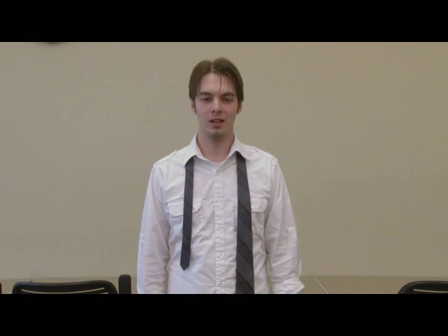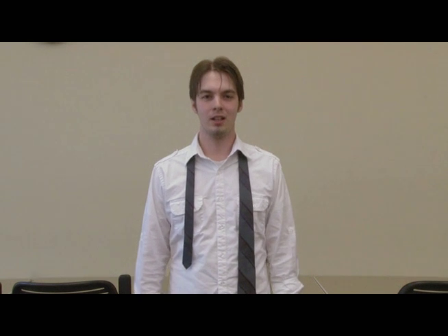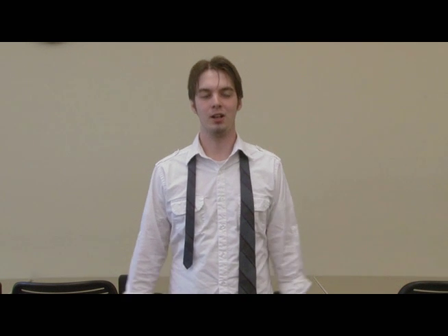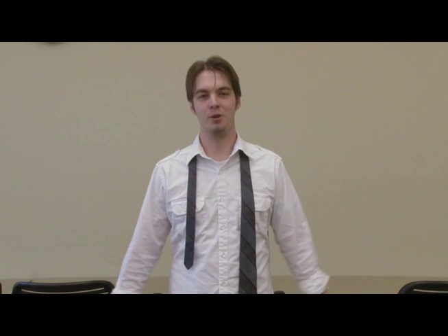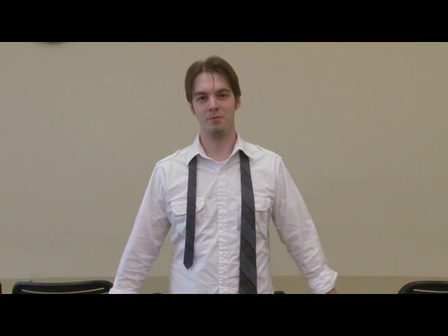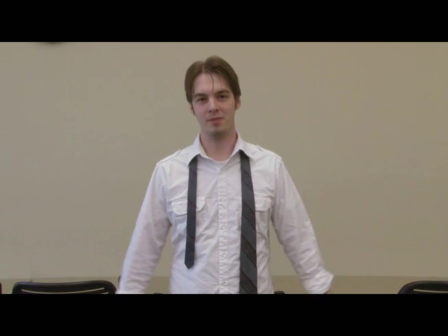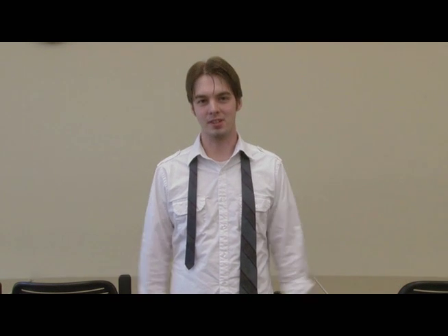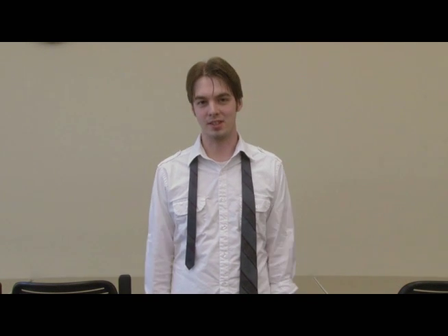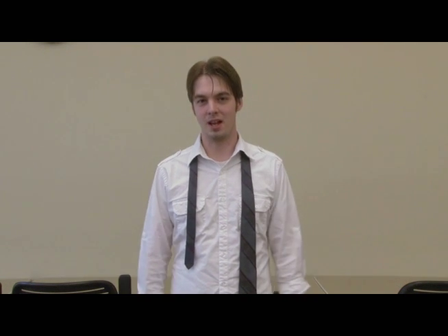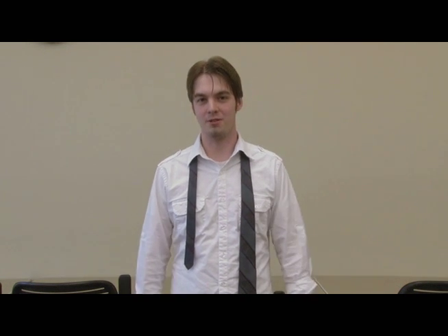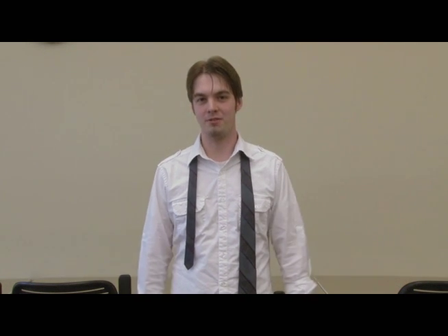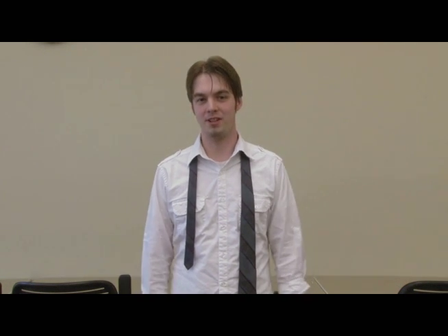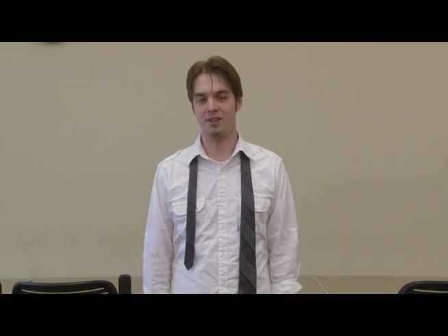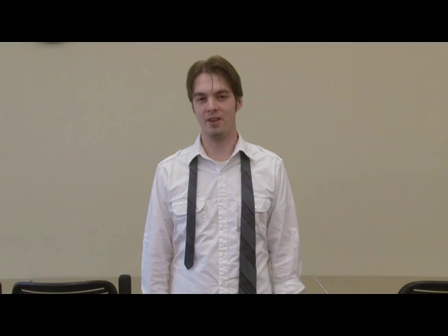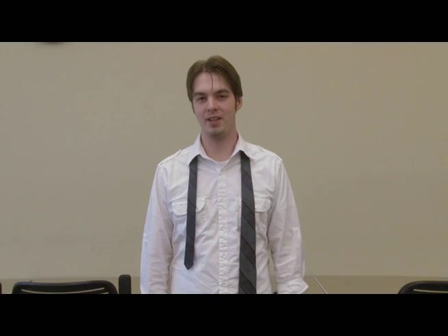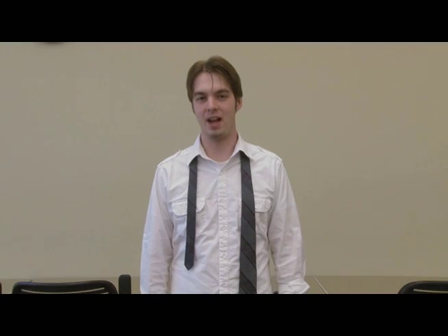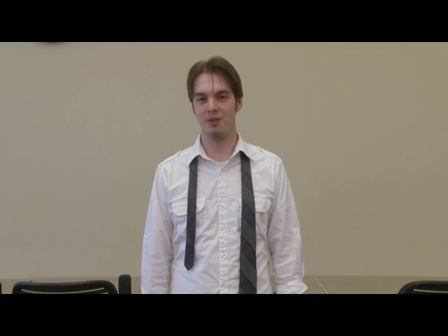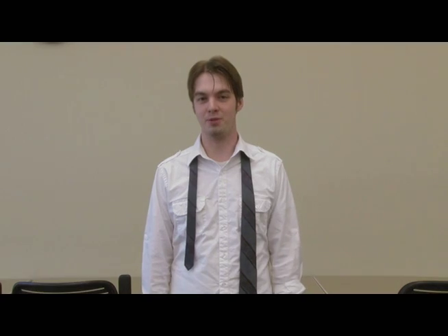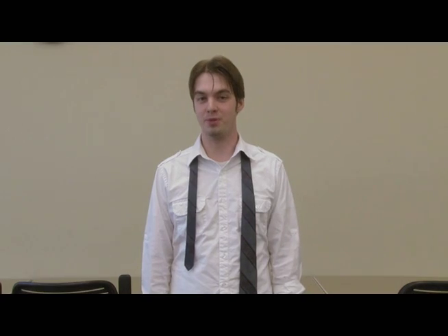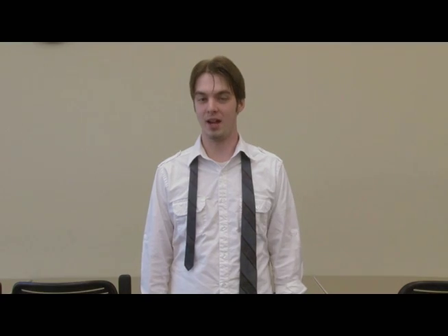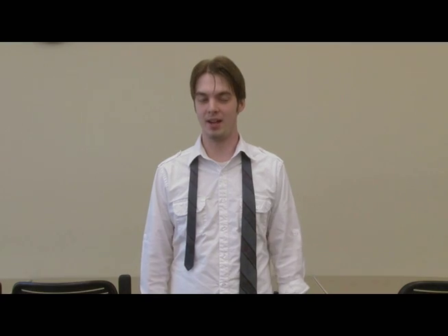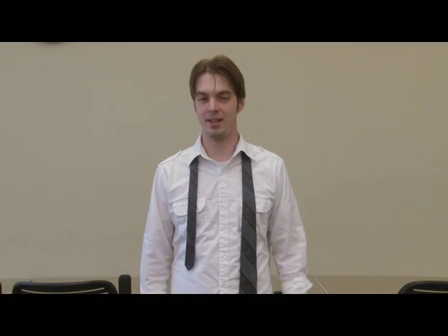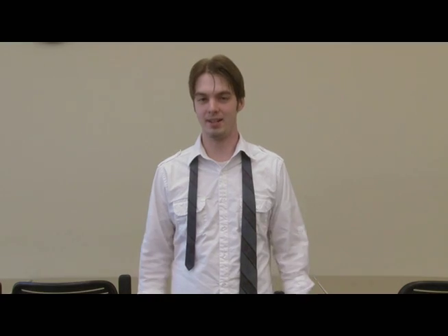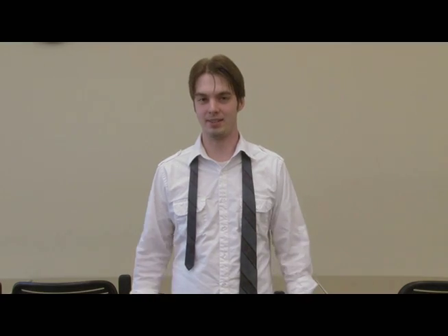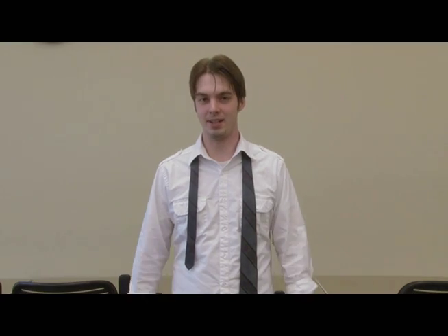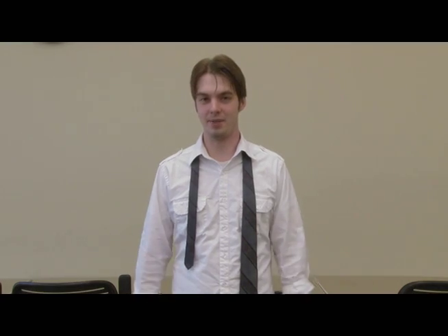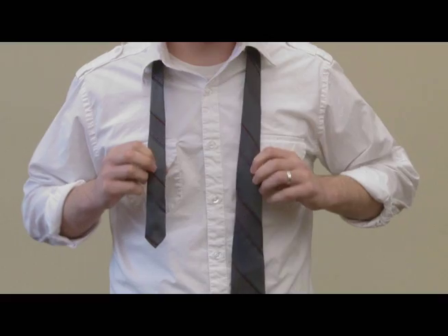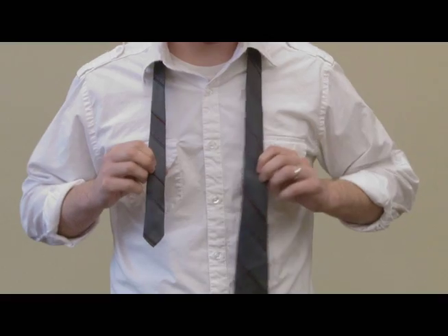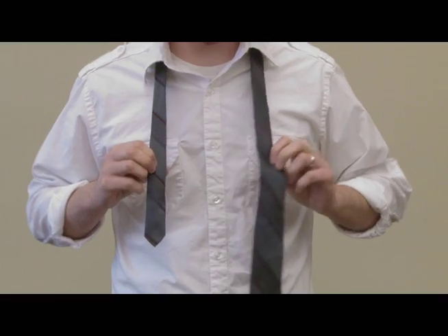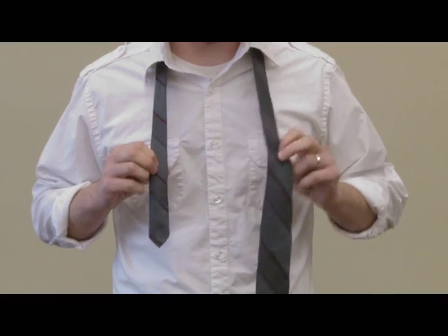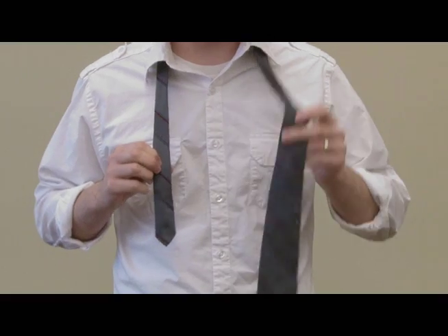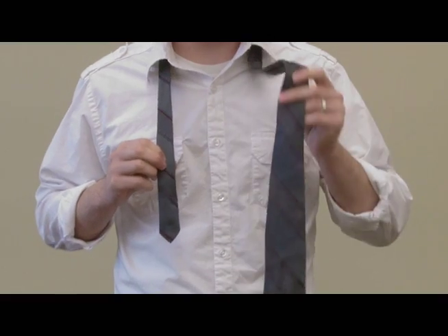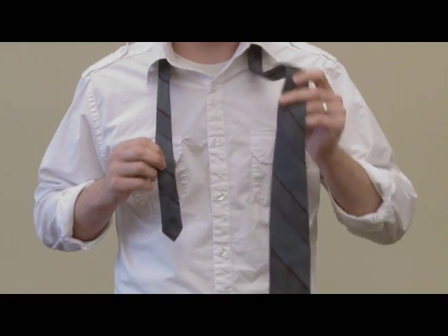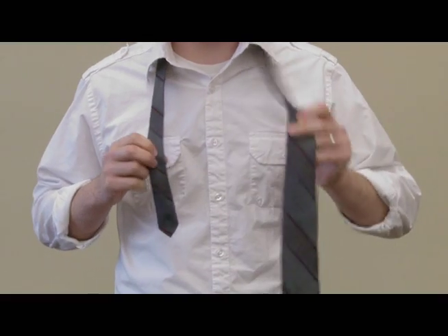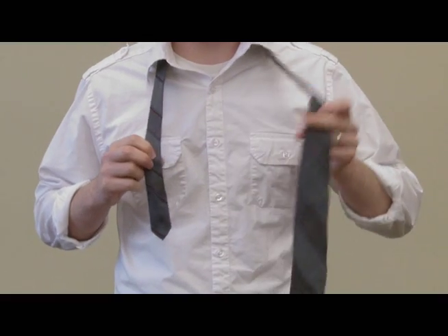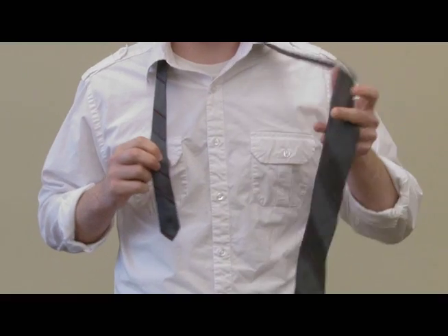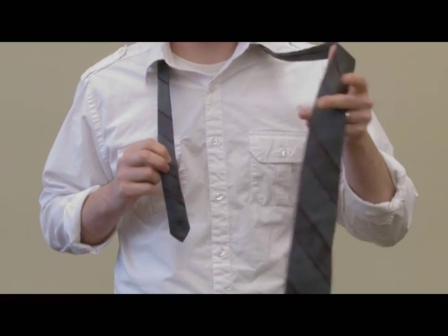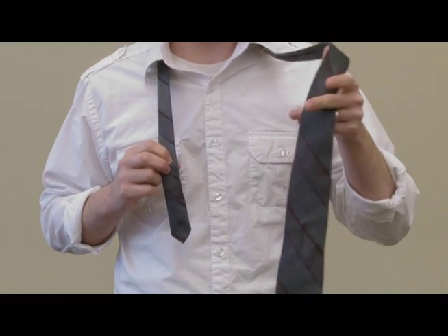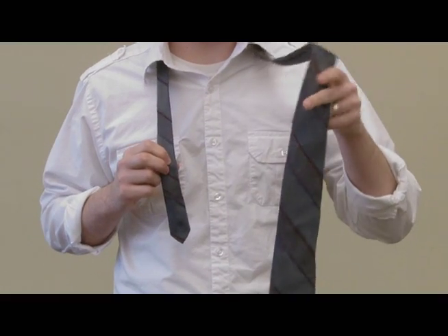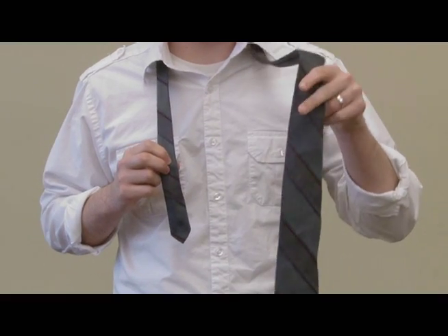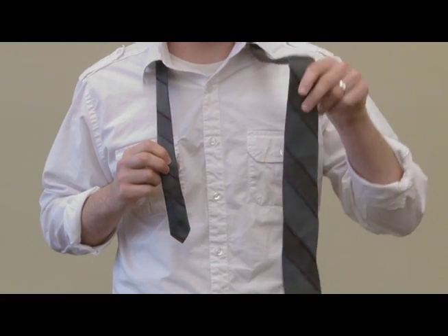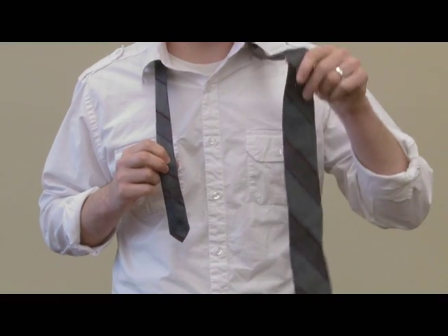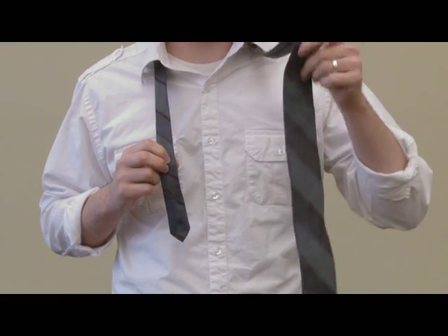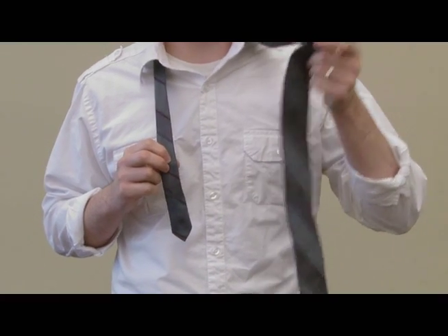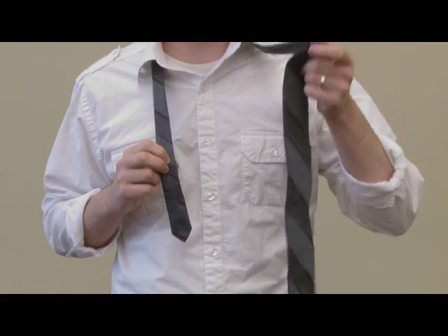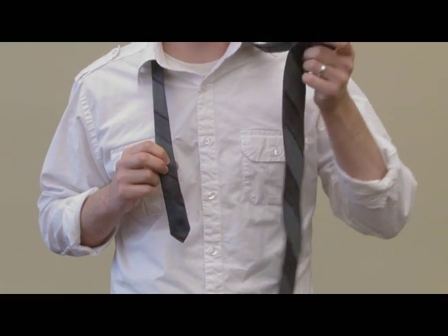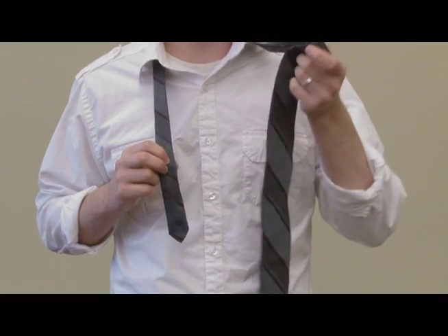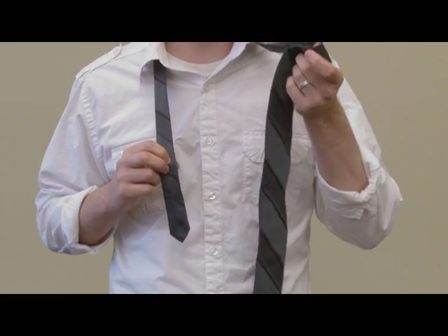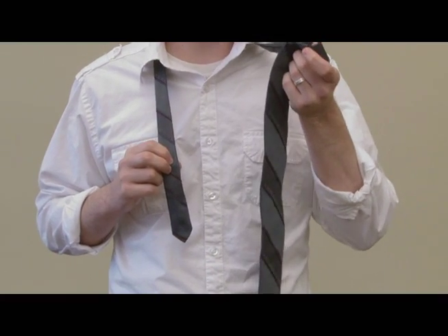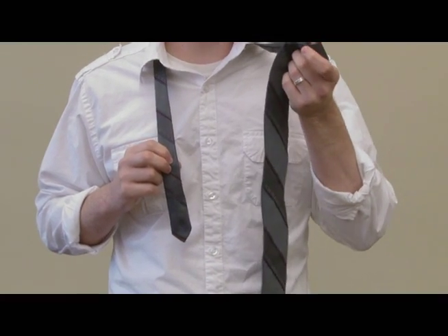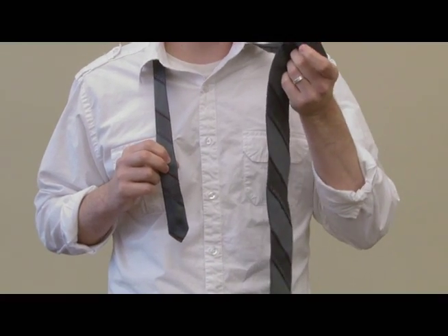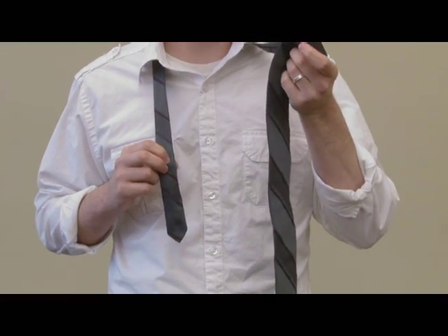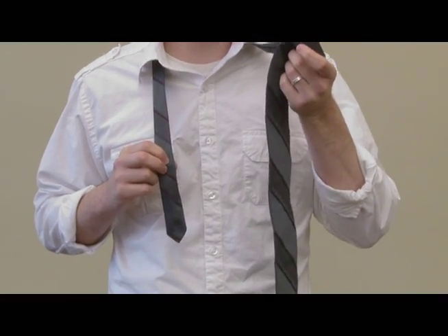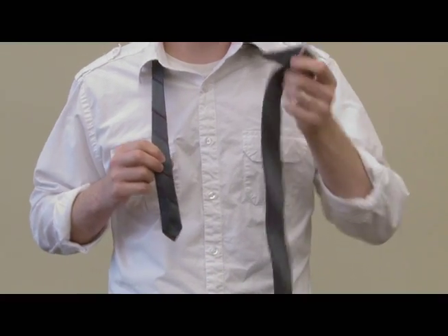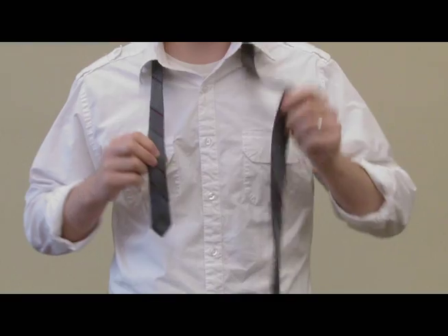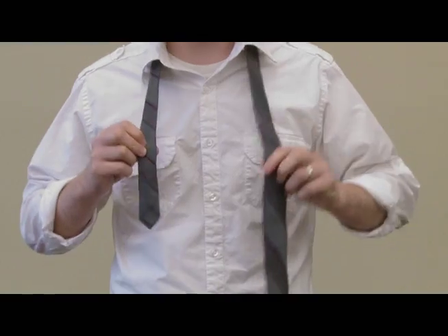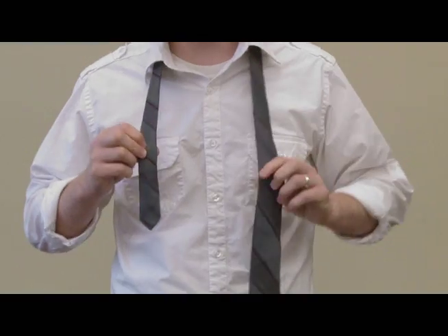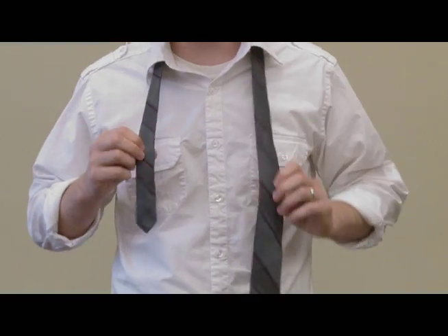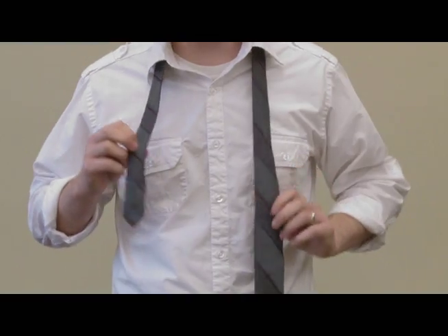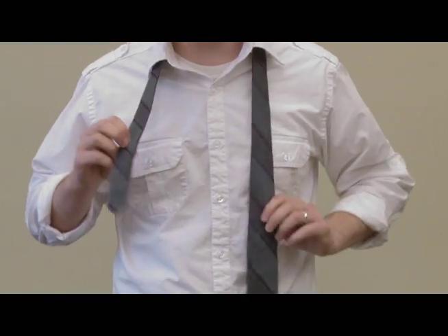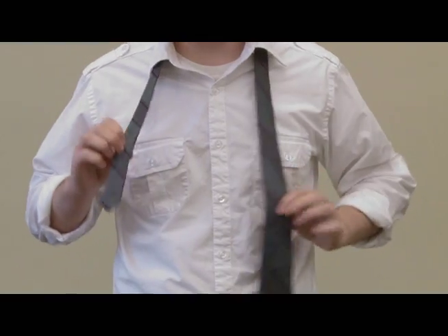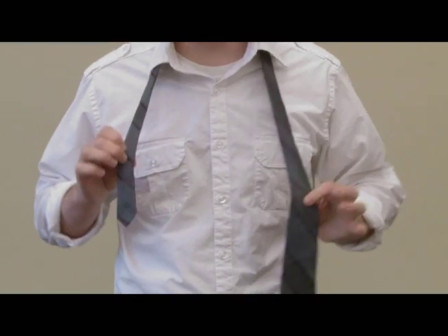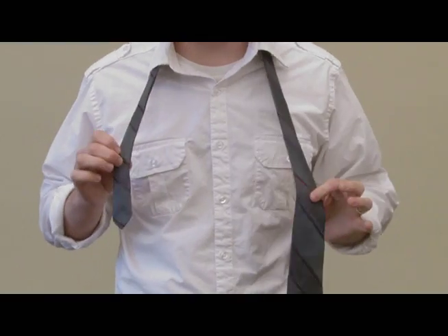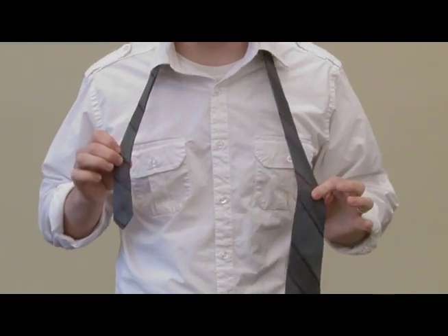Hello, this is a how-to video on how to tie a necktie. First, you're going to want to have the wider part hanging lower than the thinner.